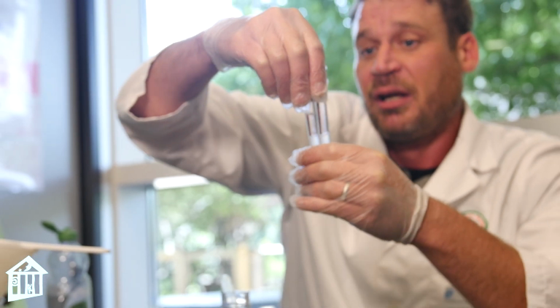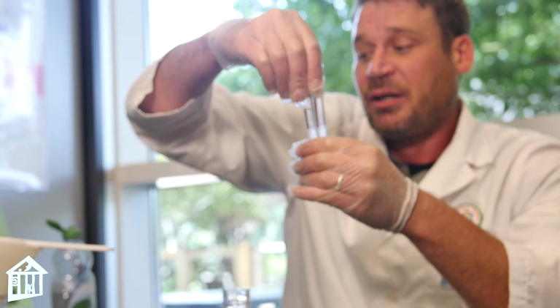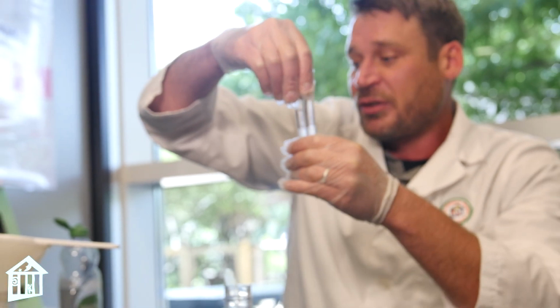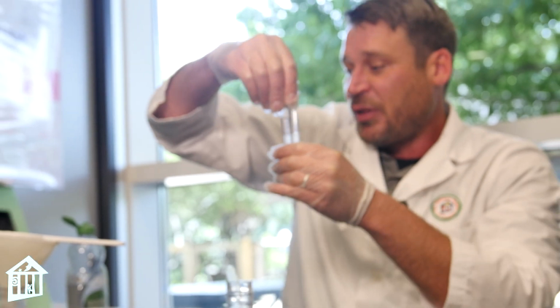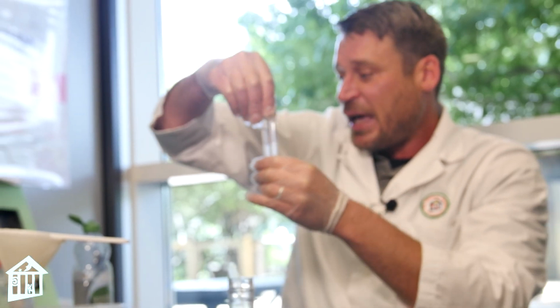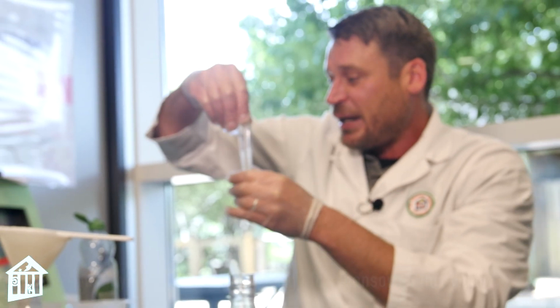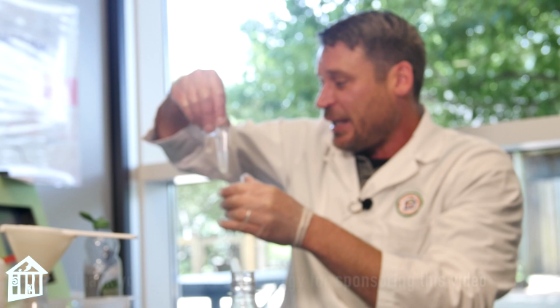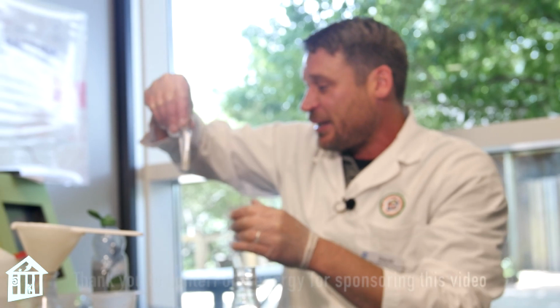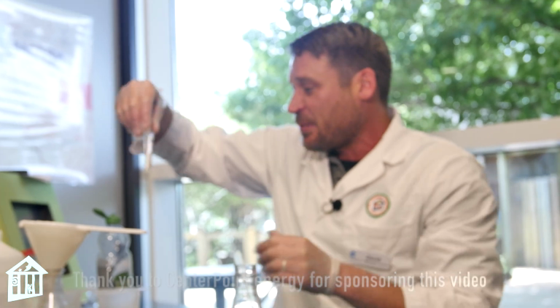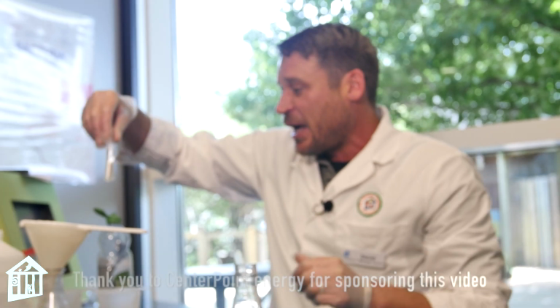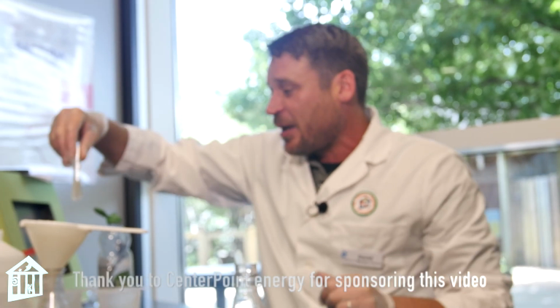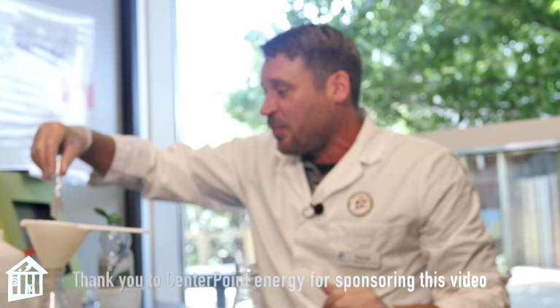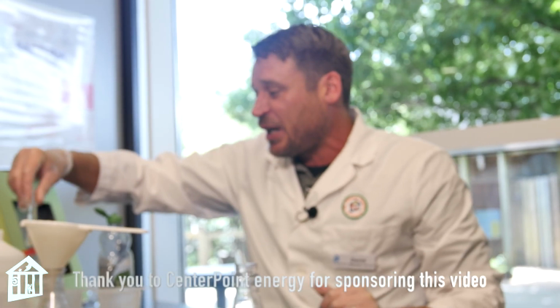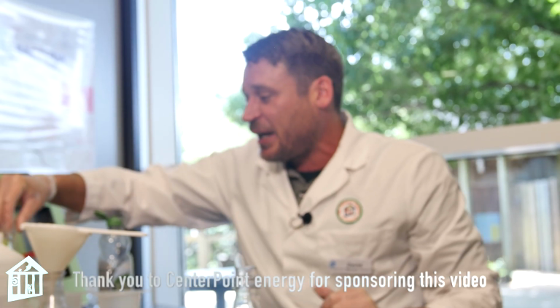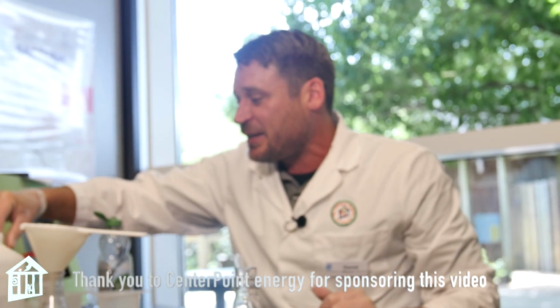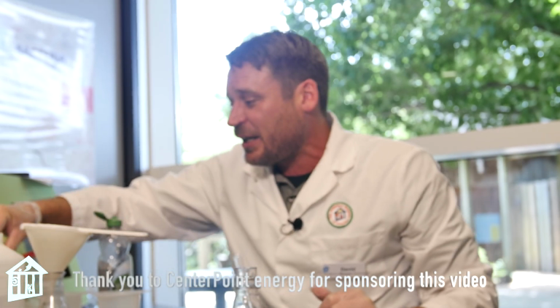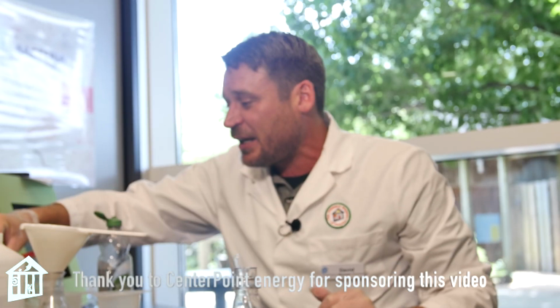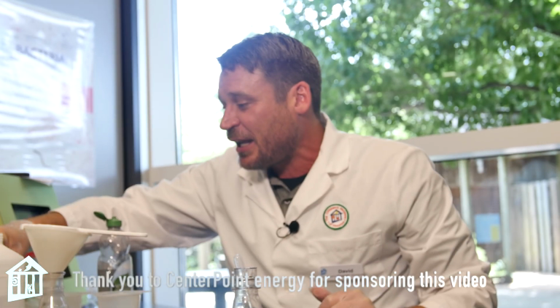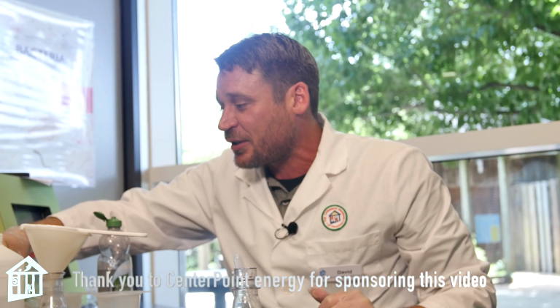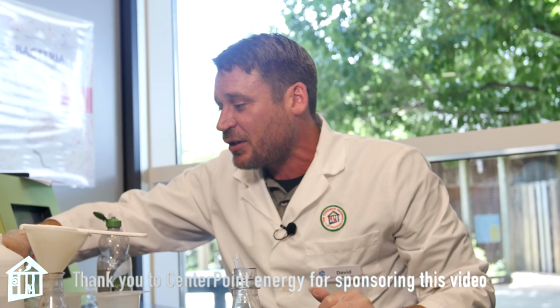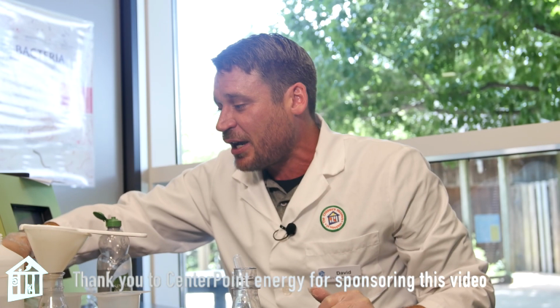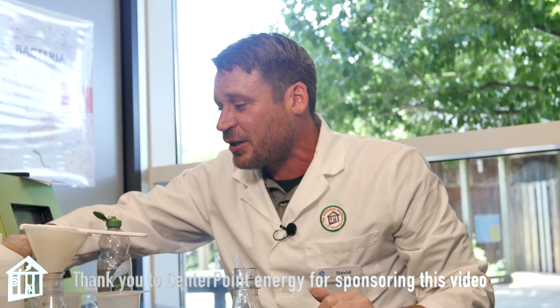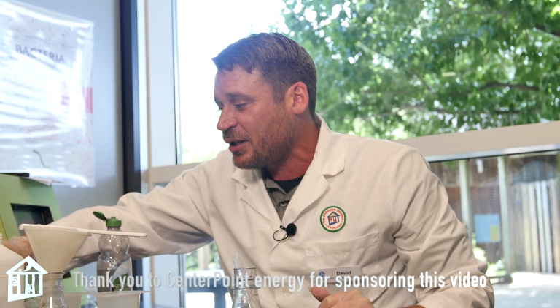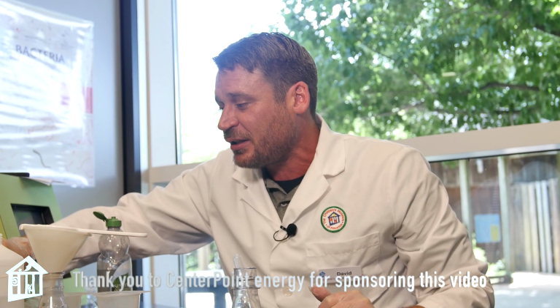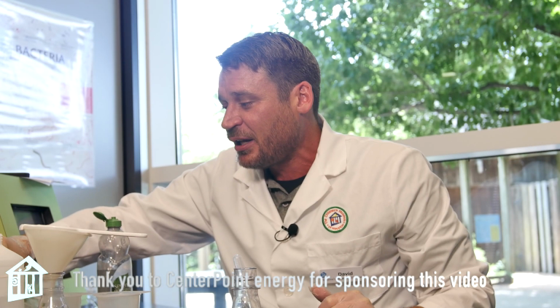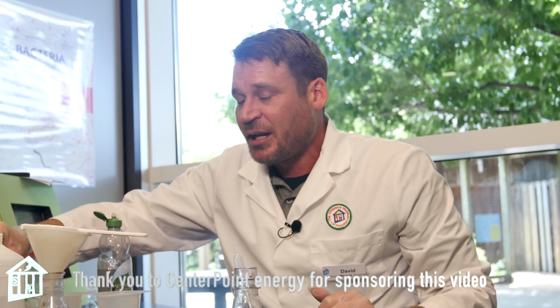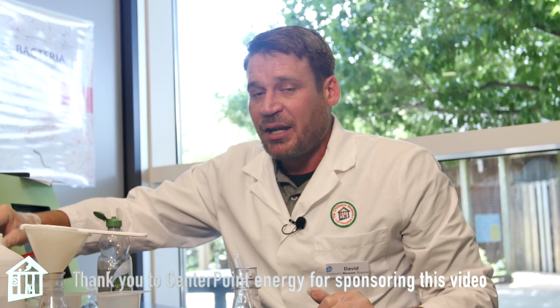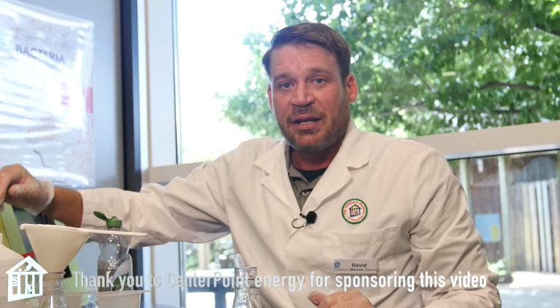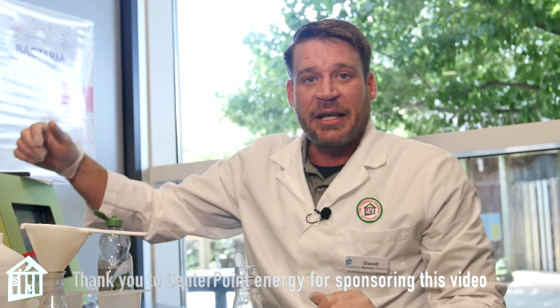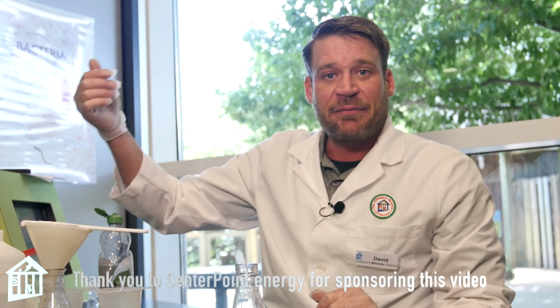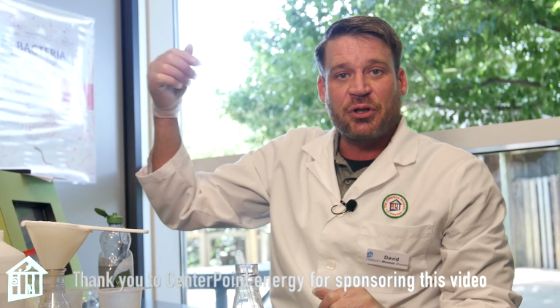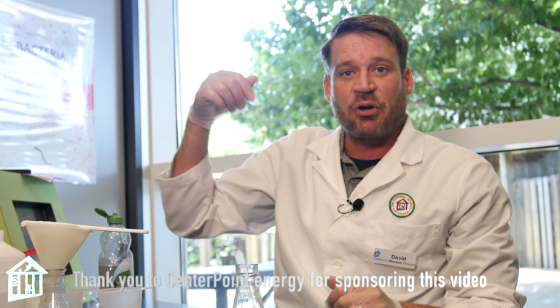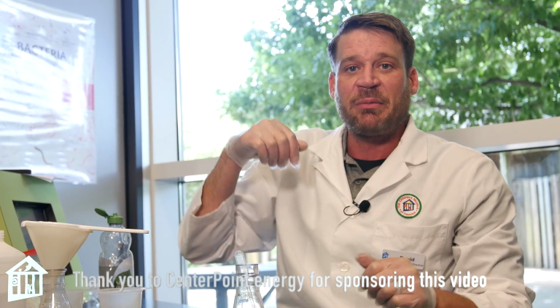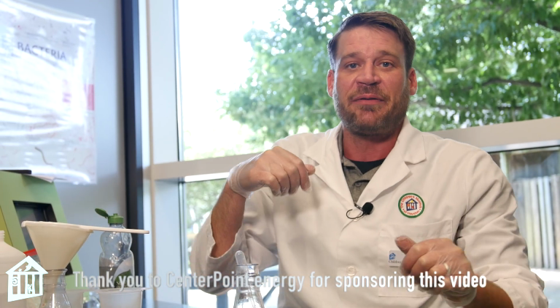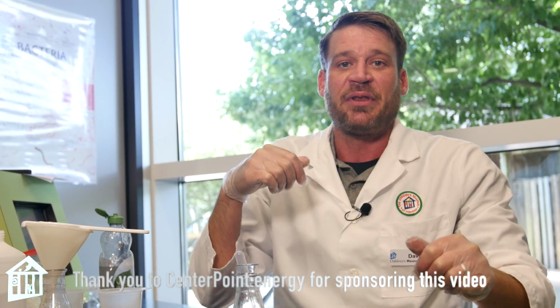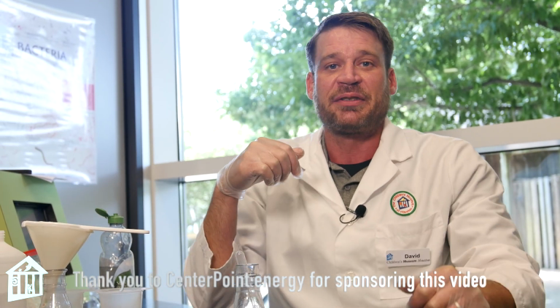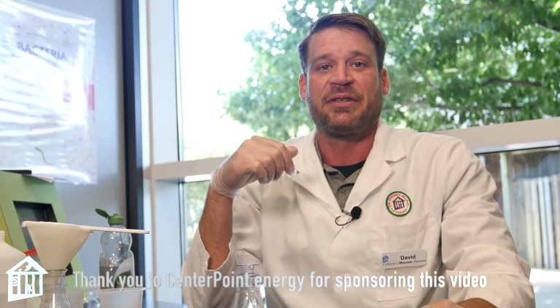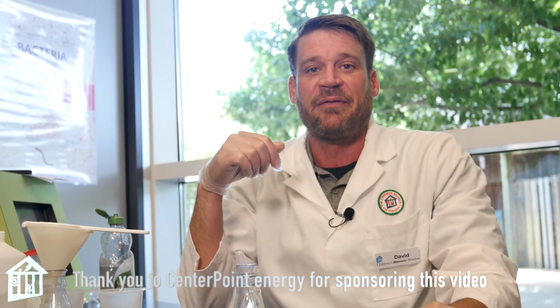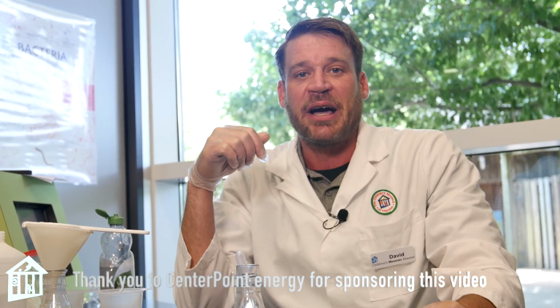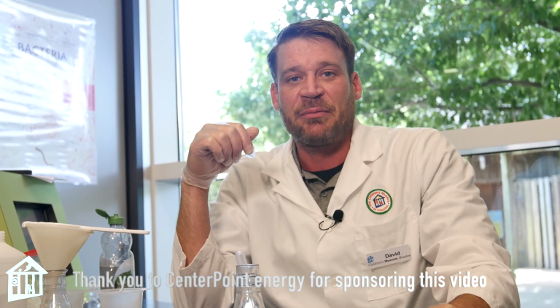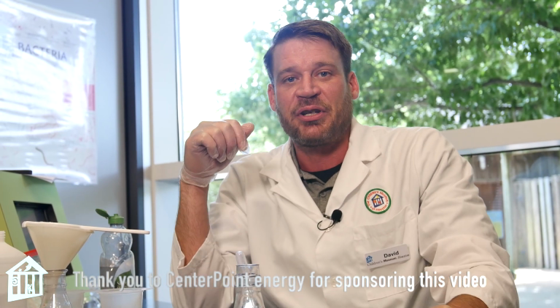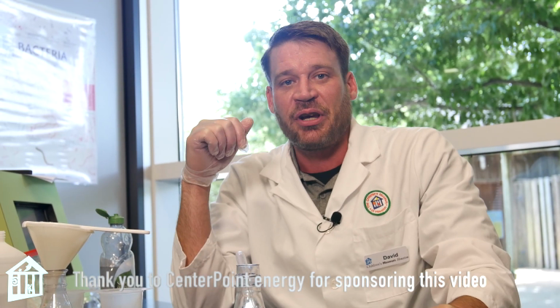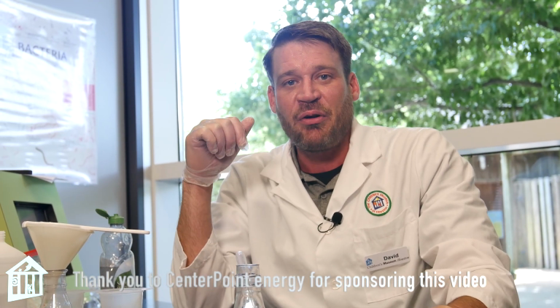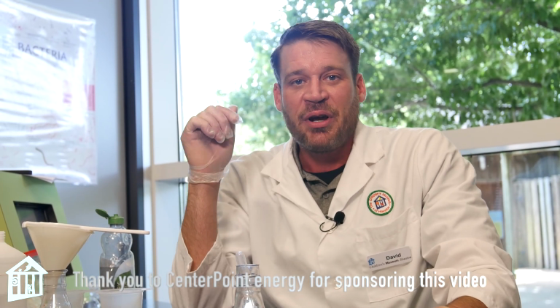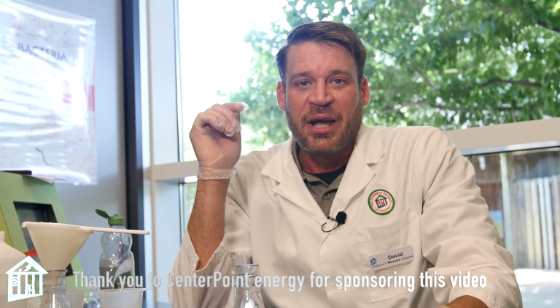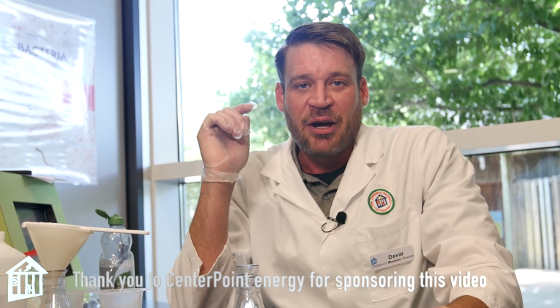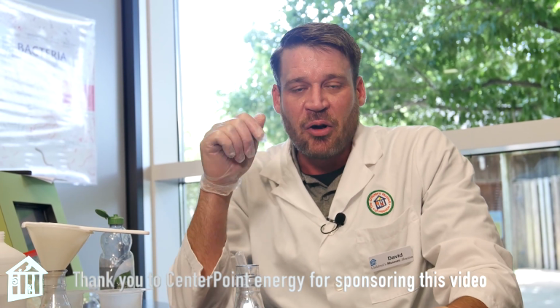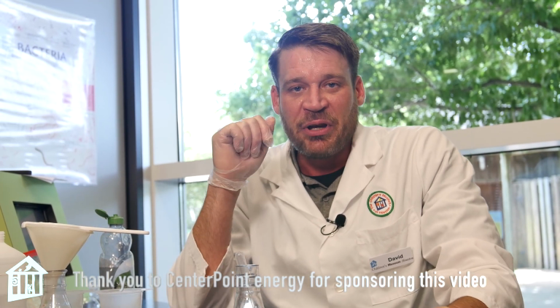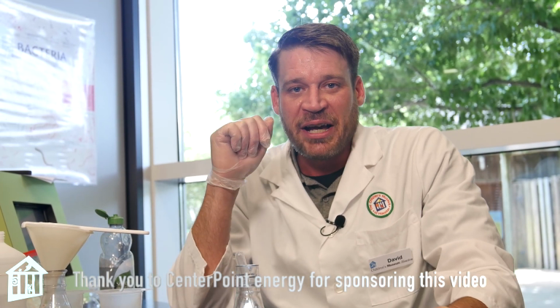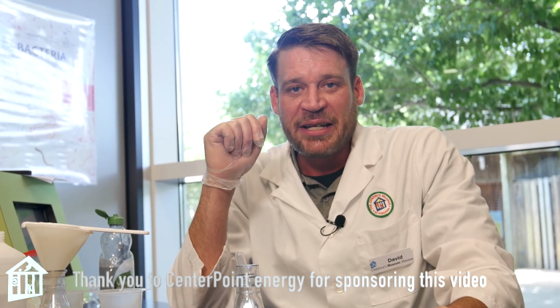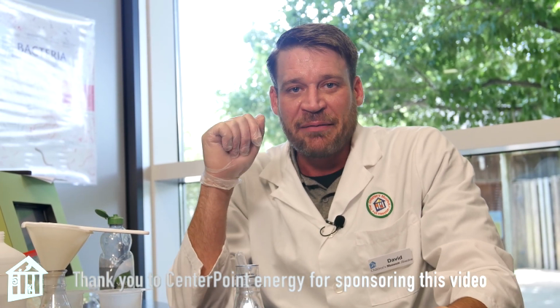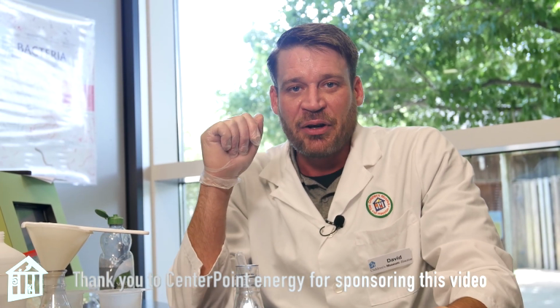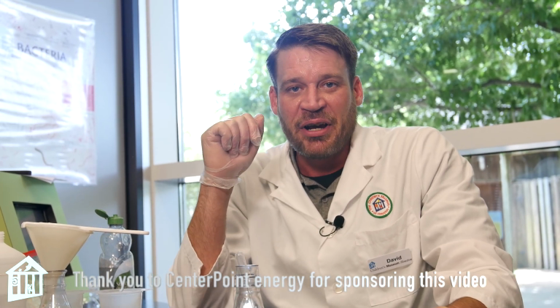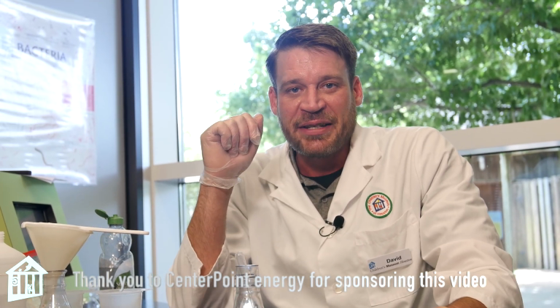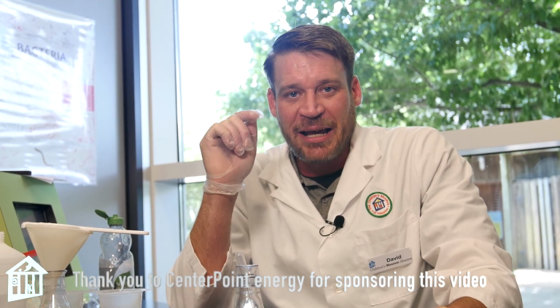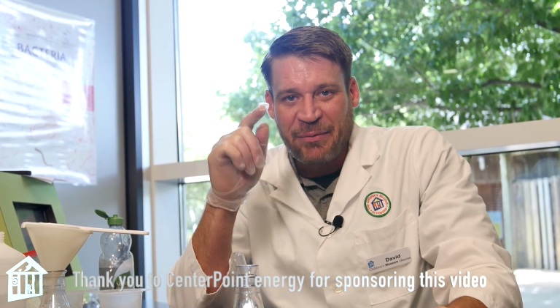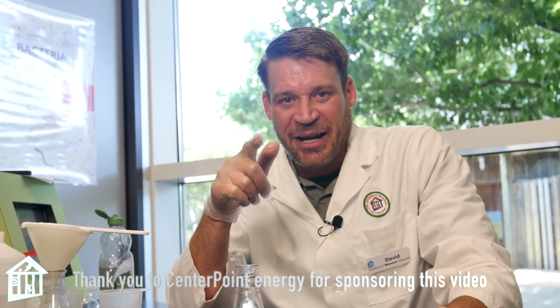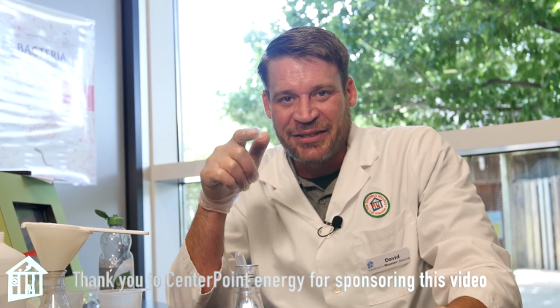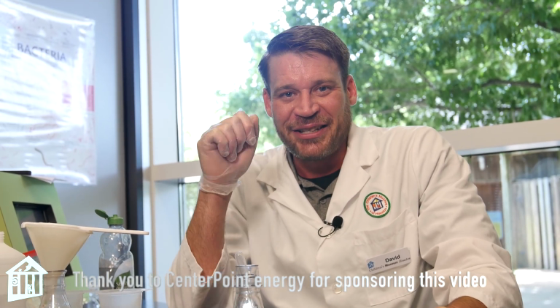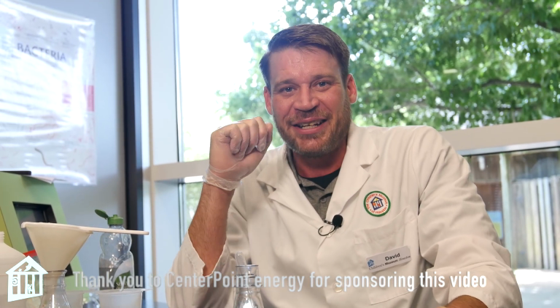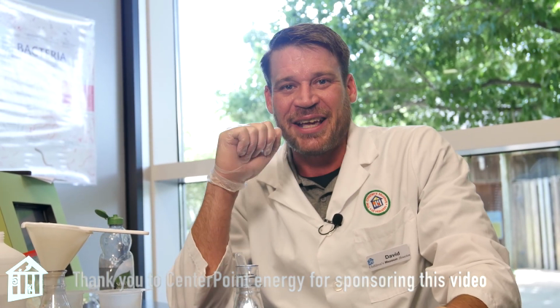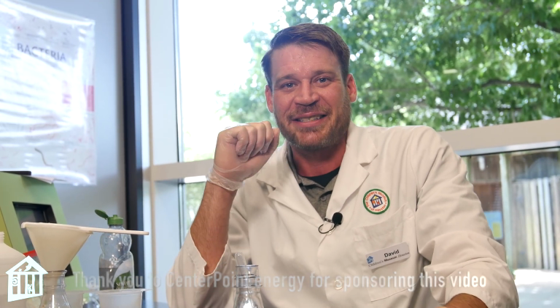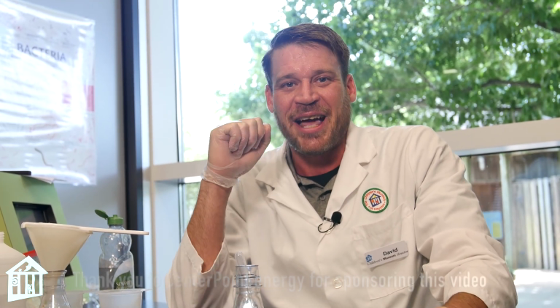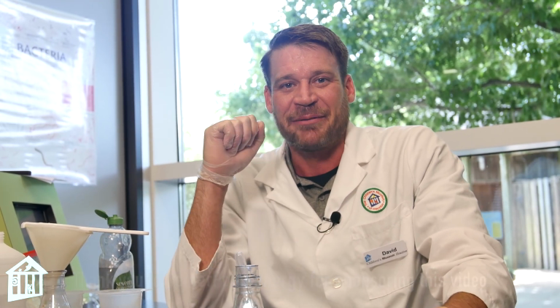That is my banana DNA extraction. Thanks for joining me for this Good Vibe Show. Hope you guys have a great time and I'll see you next time.